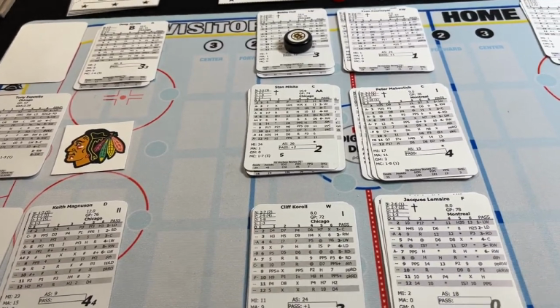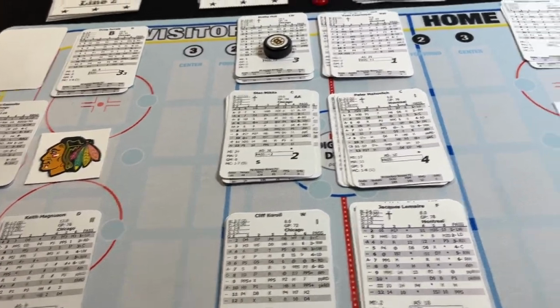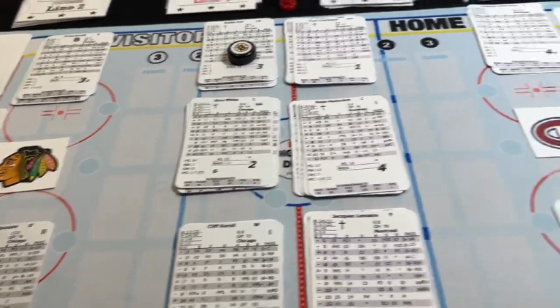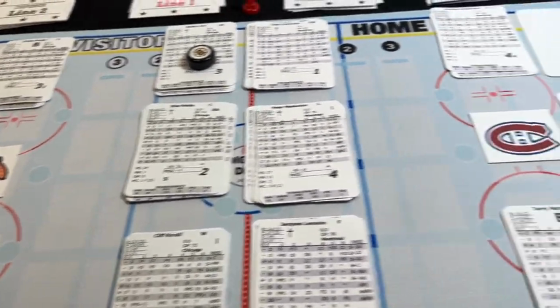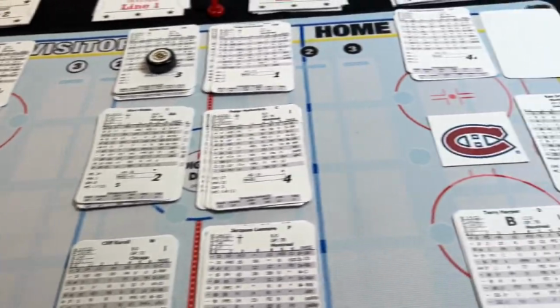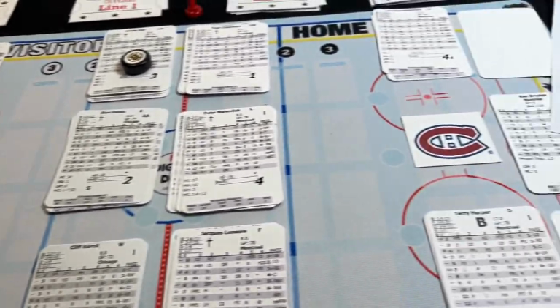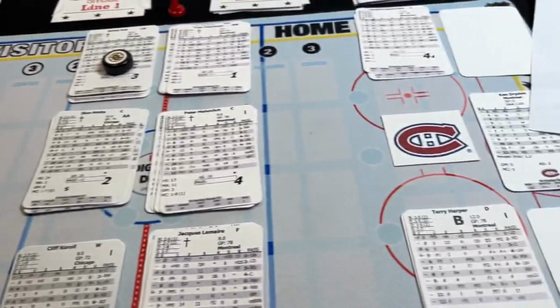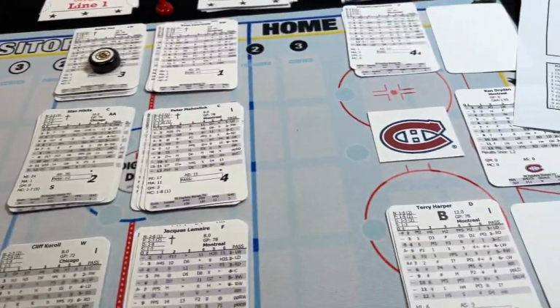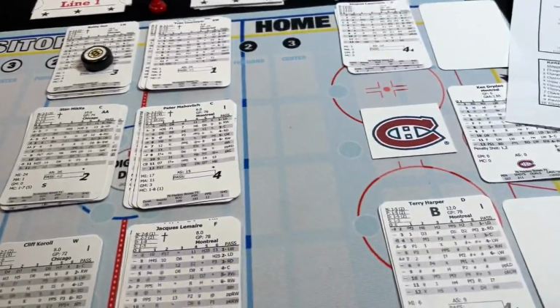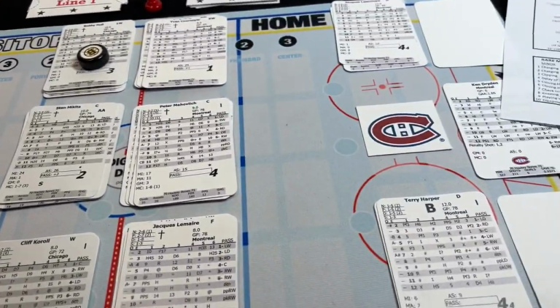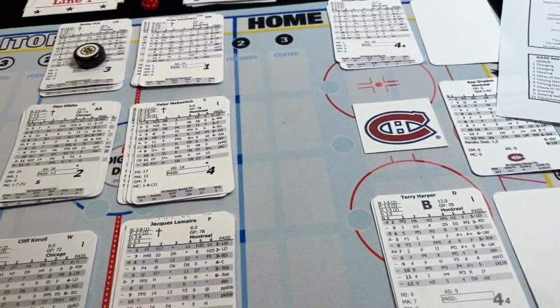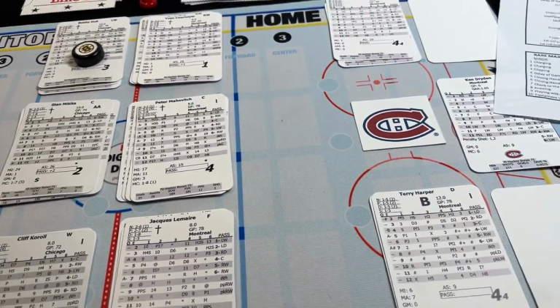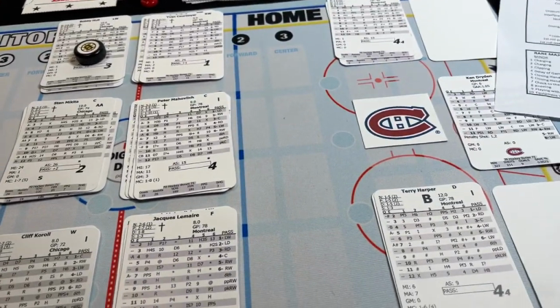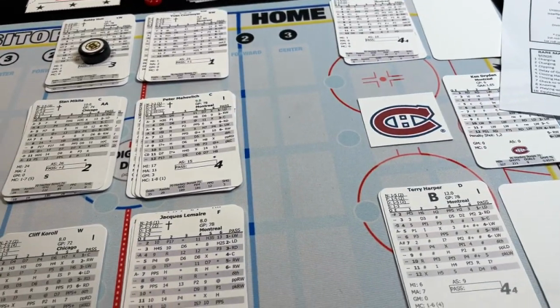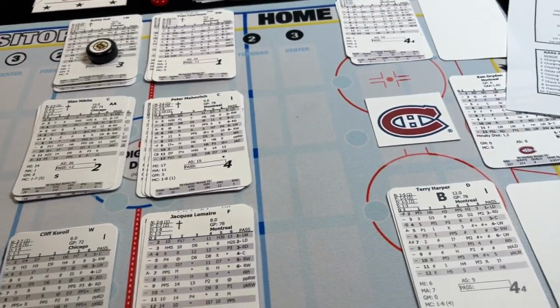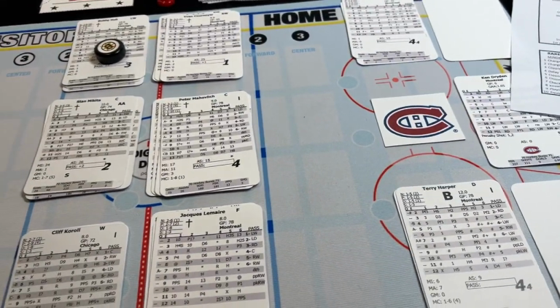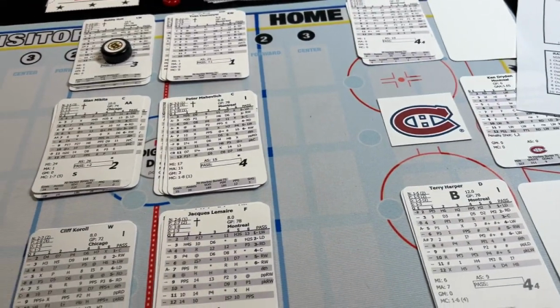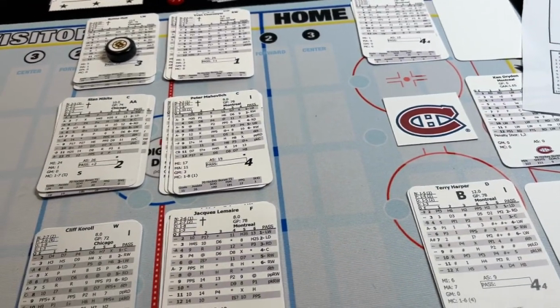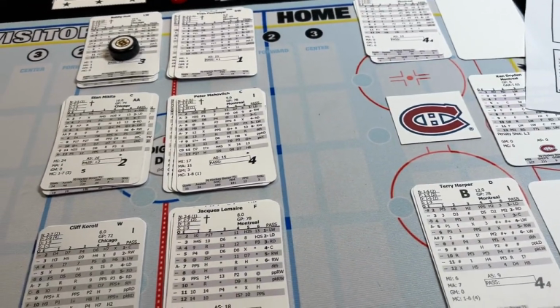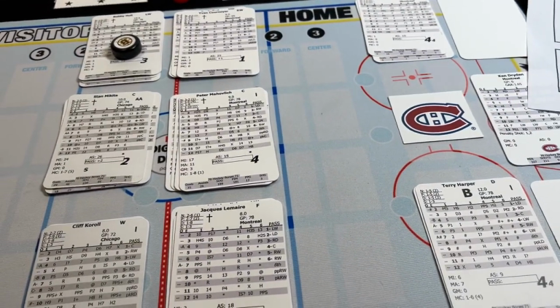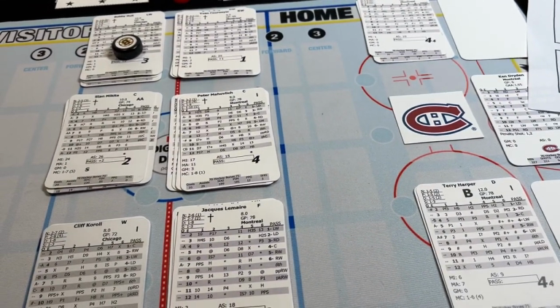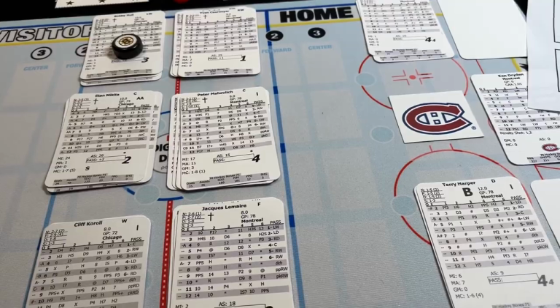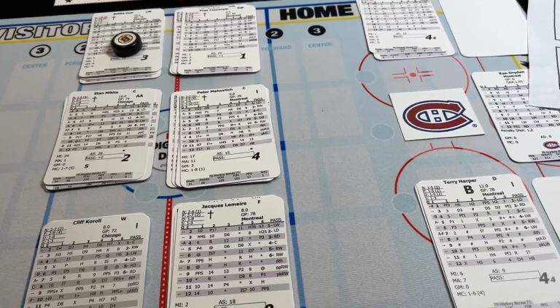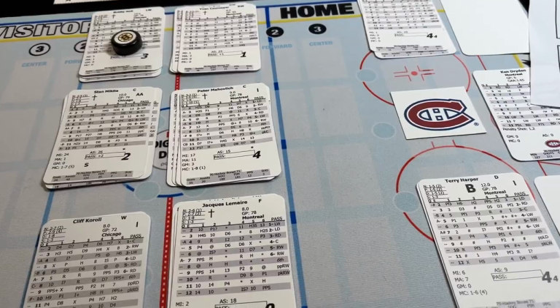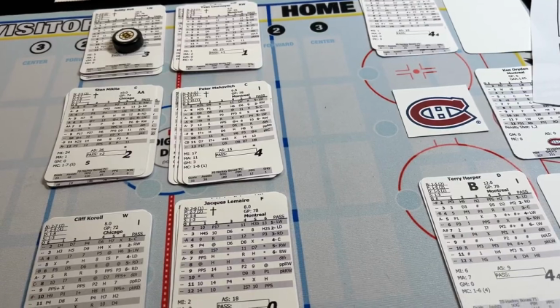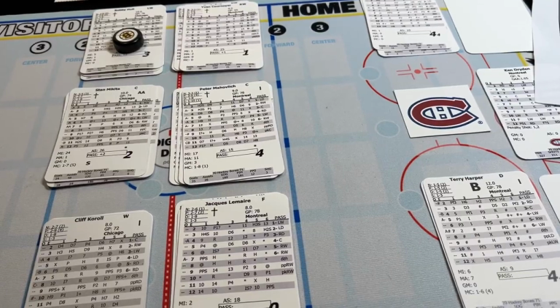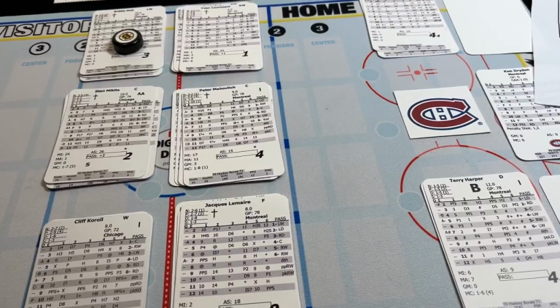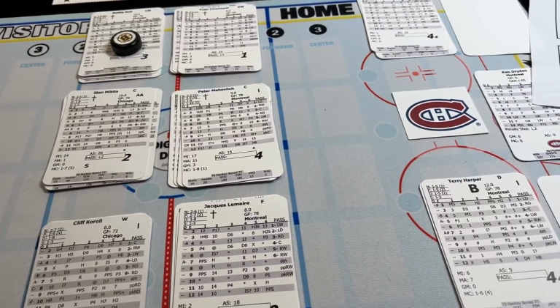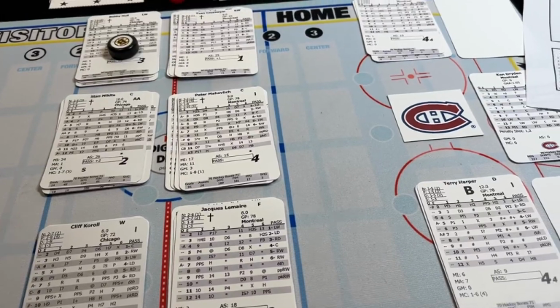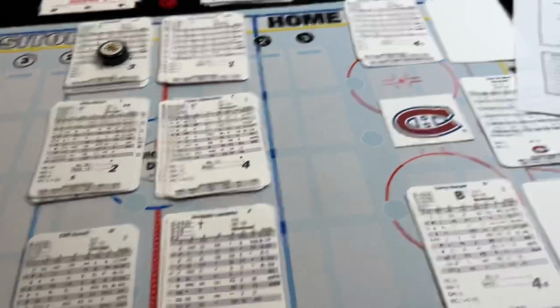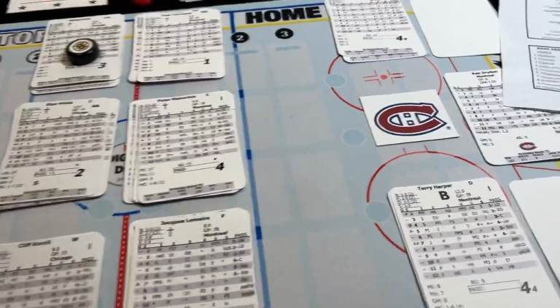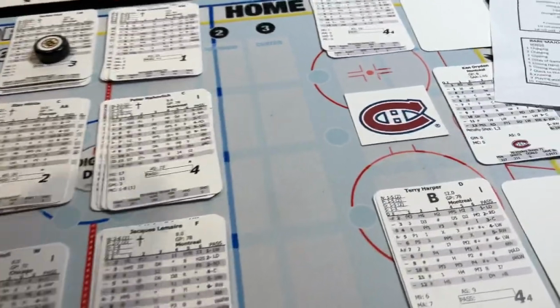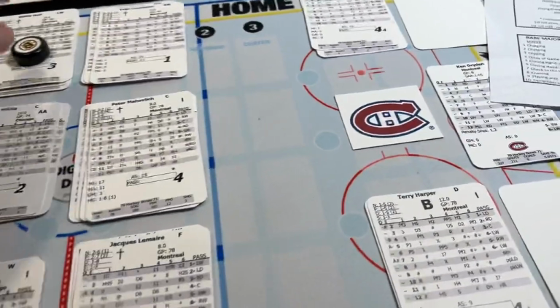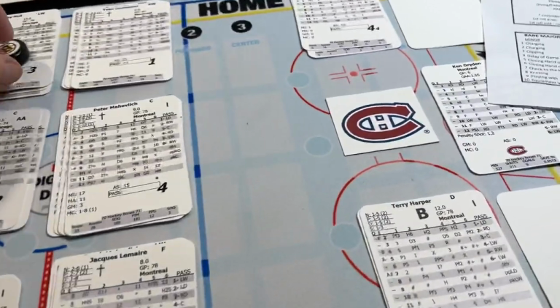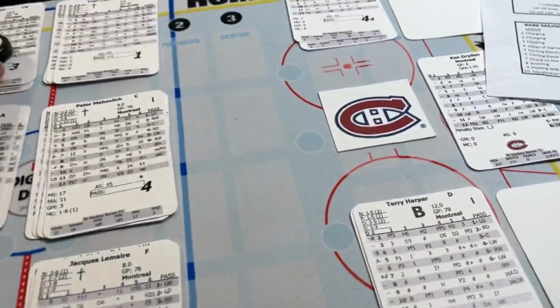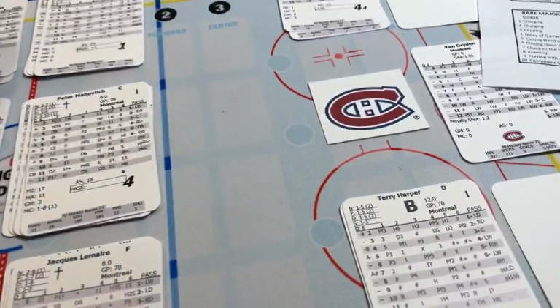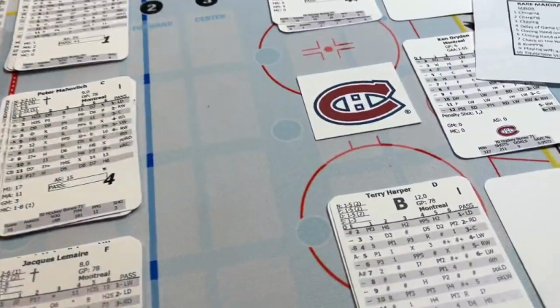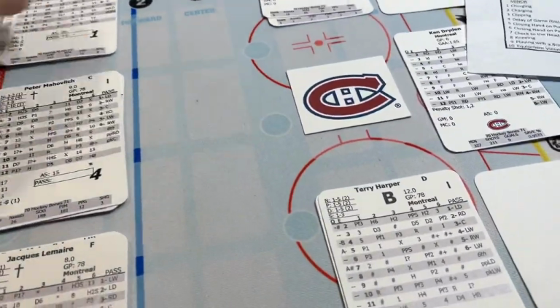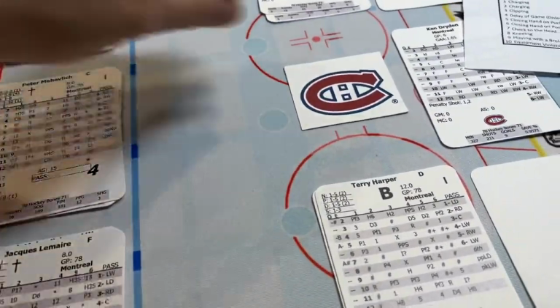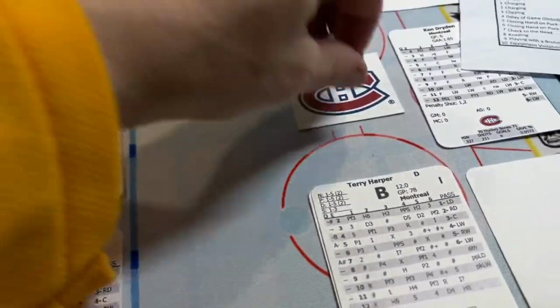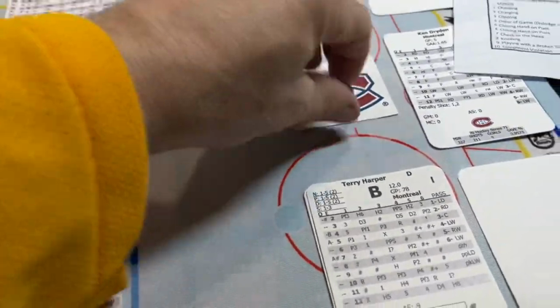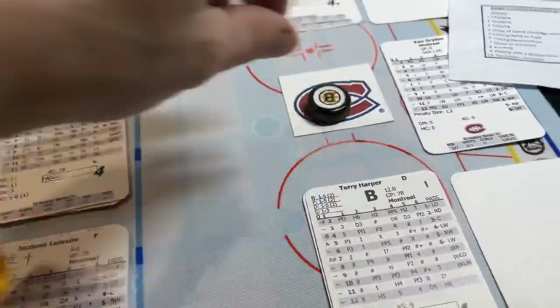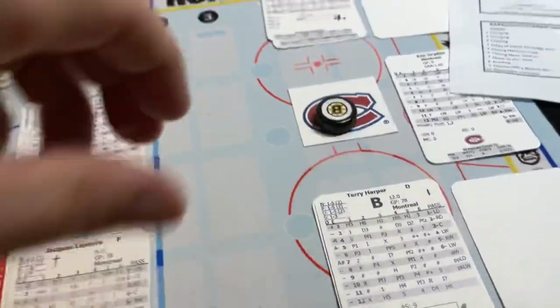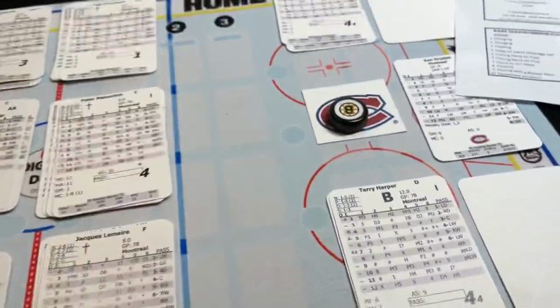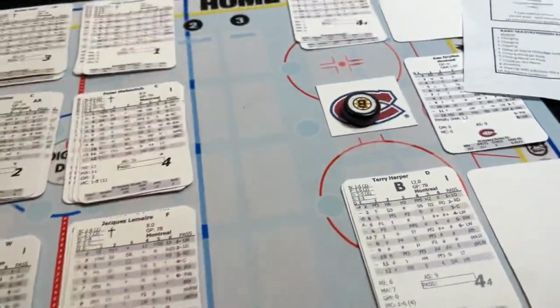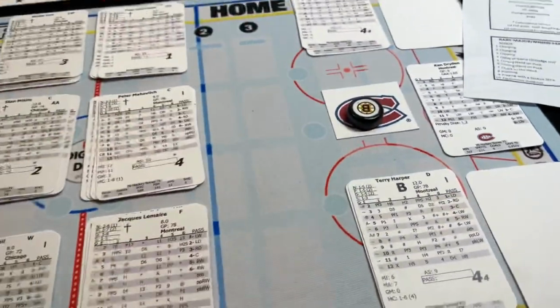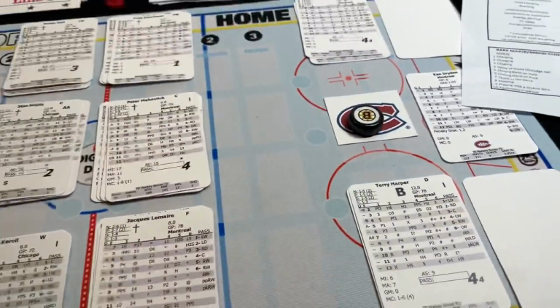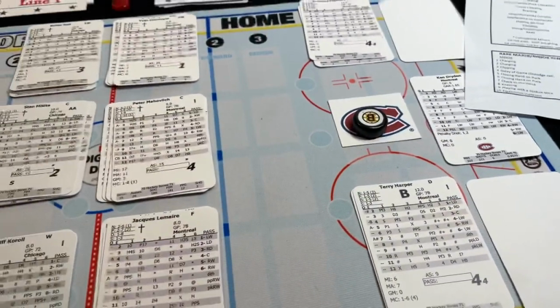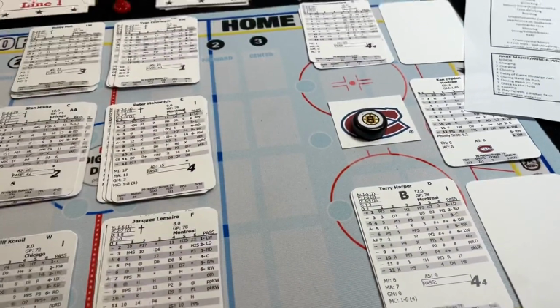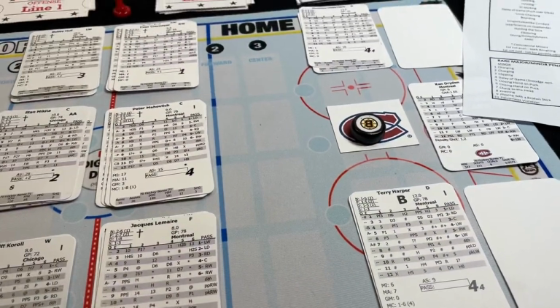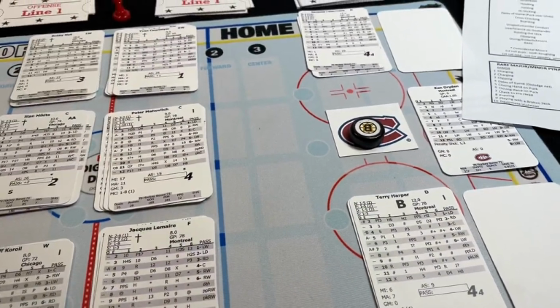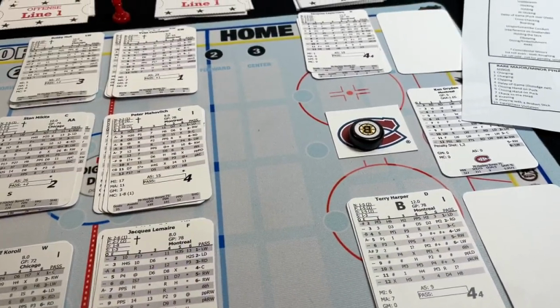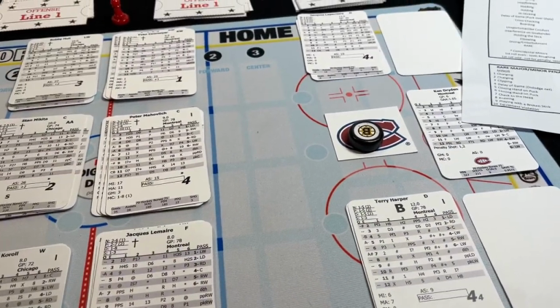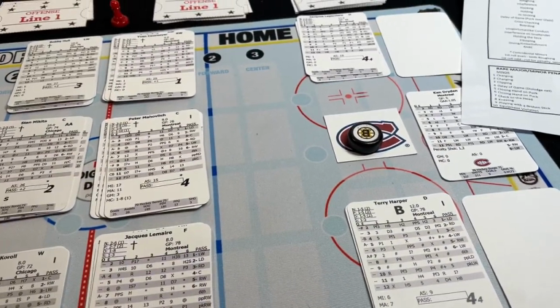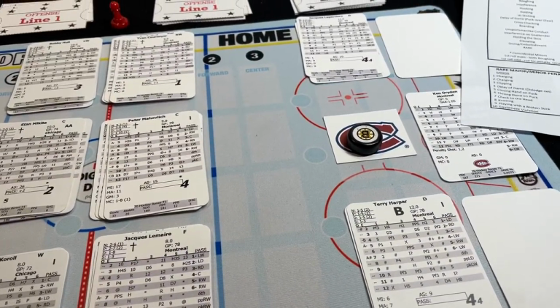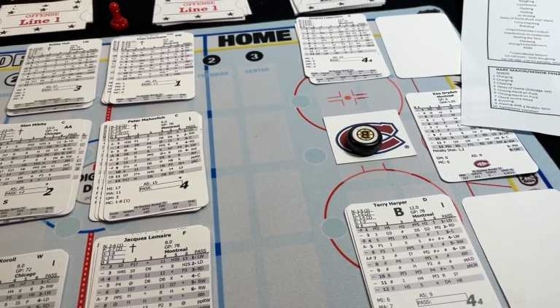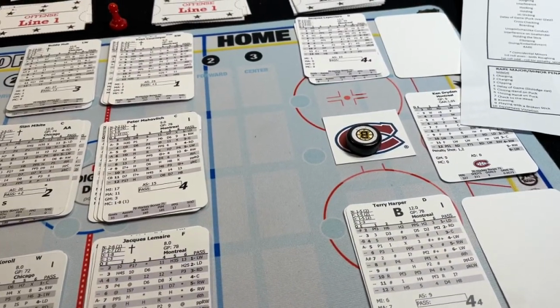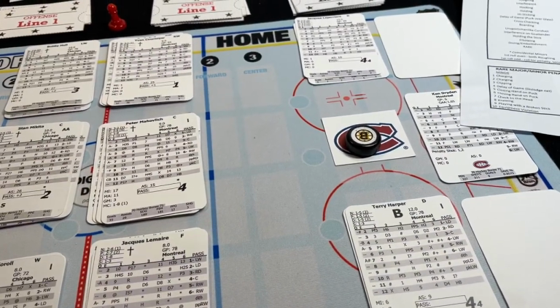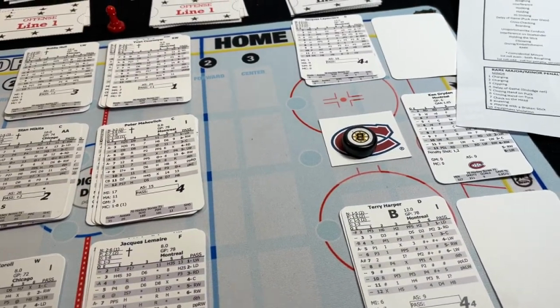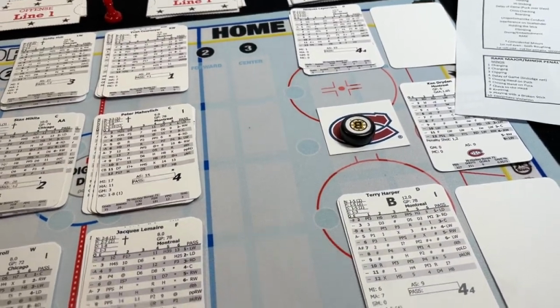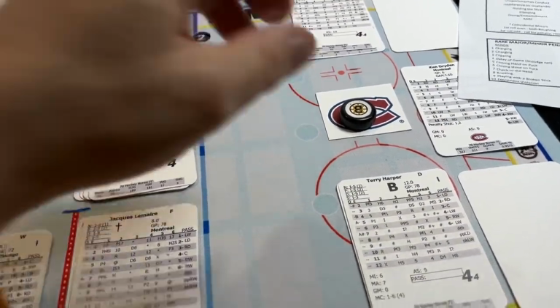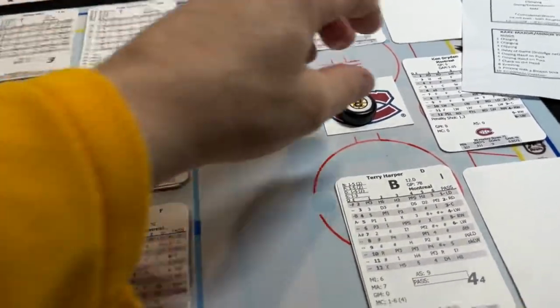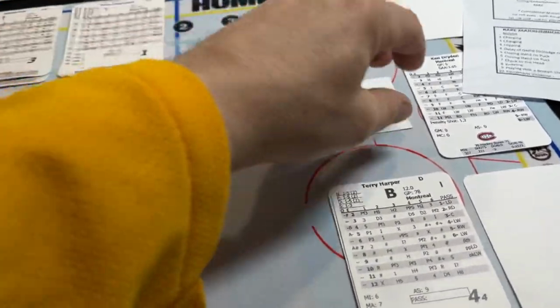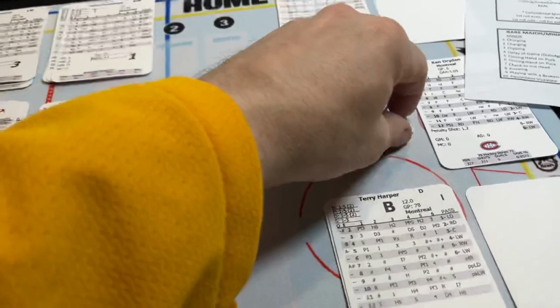So I like to put the little logos here, not only because it looks nice, but it'll help me remember that the faceoff's in the defensive zone.